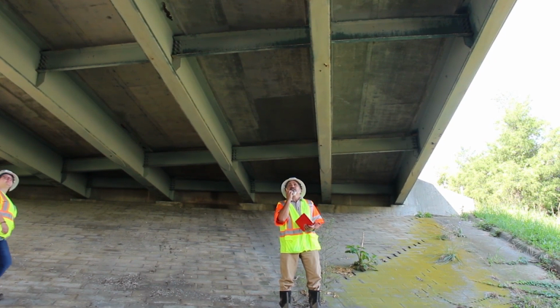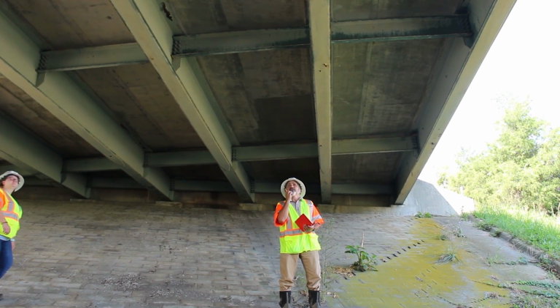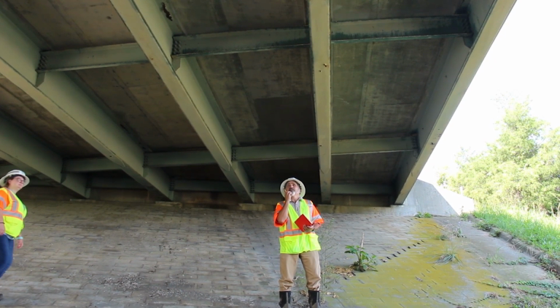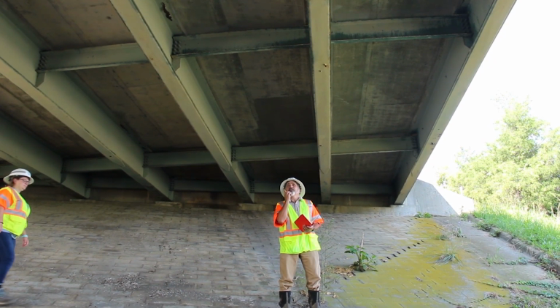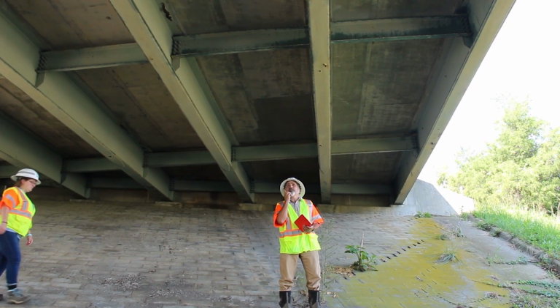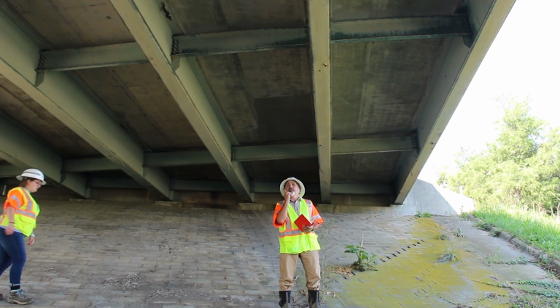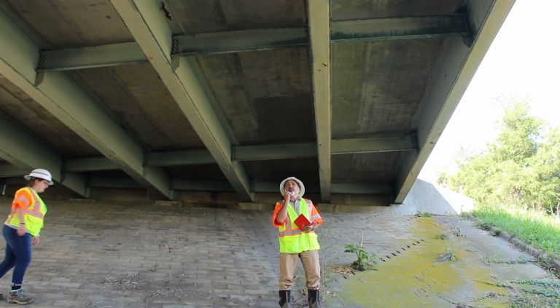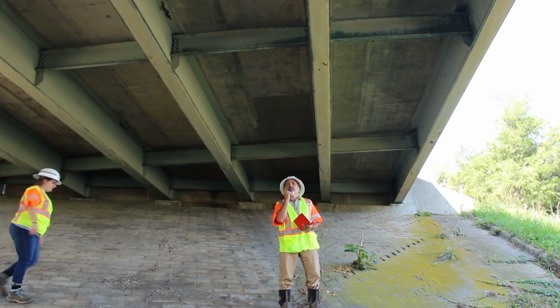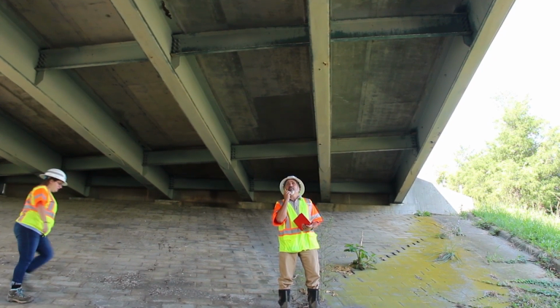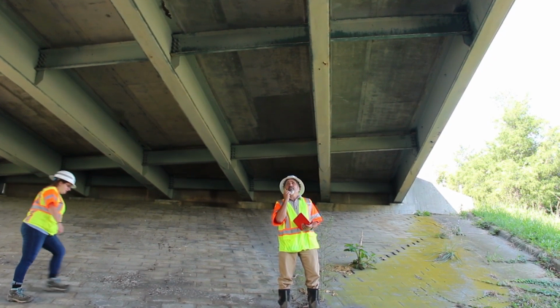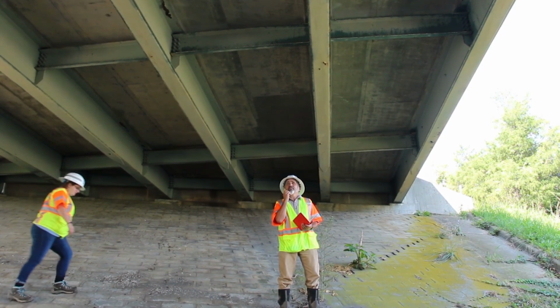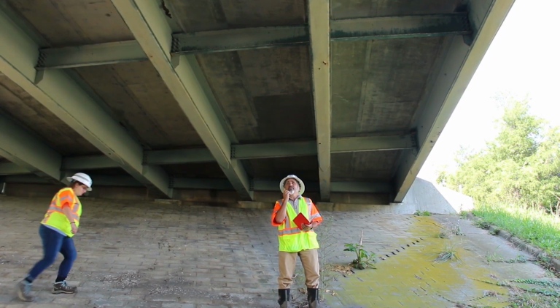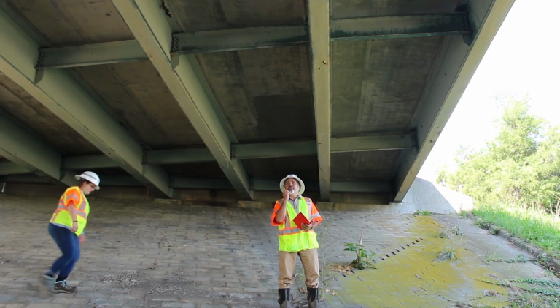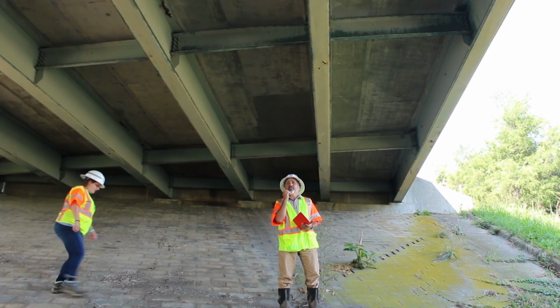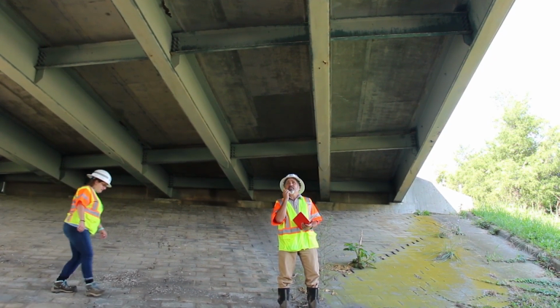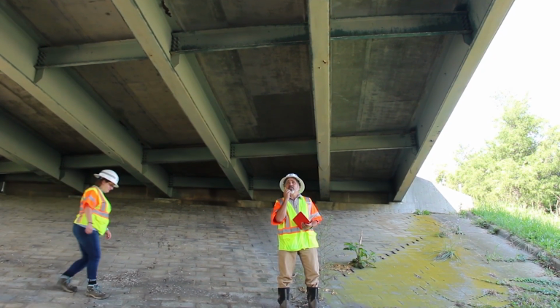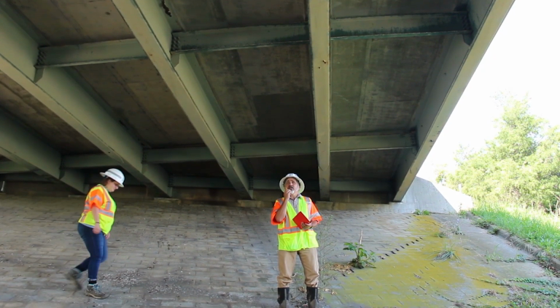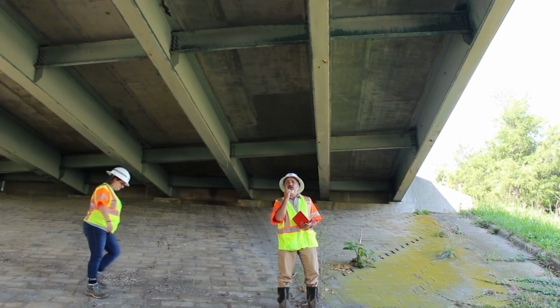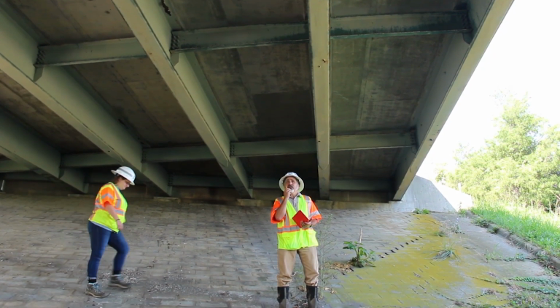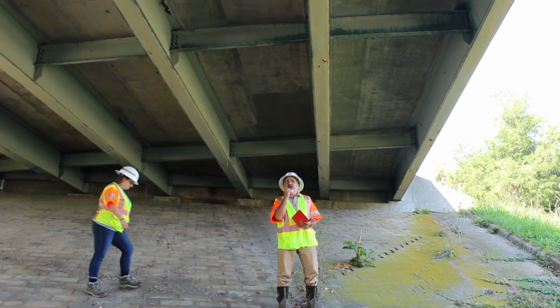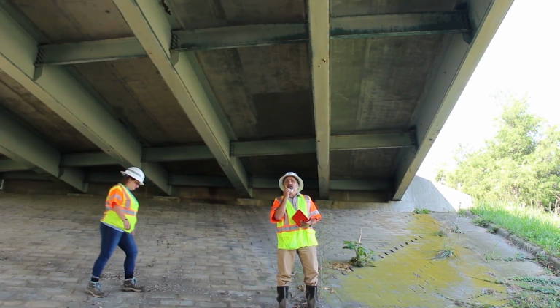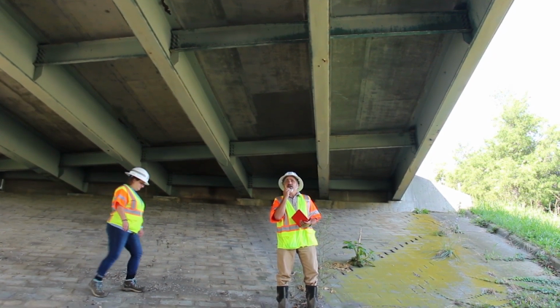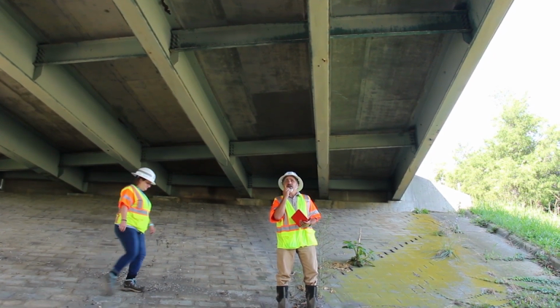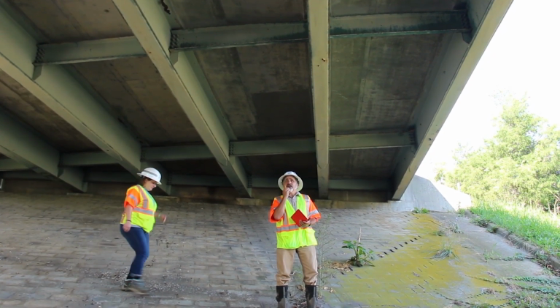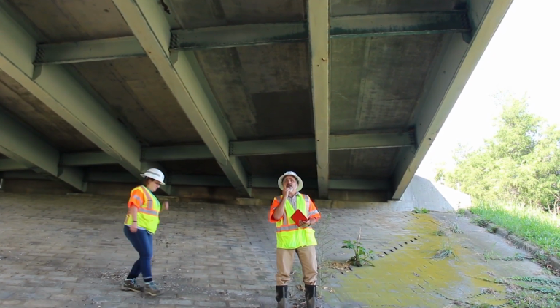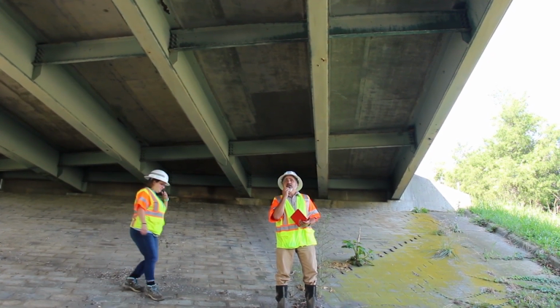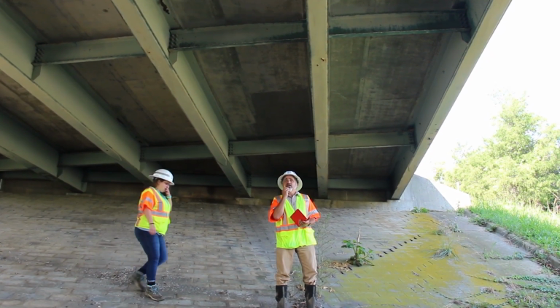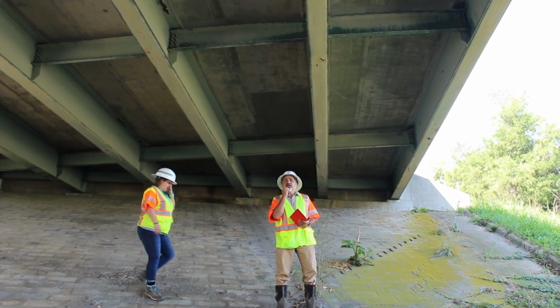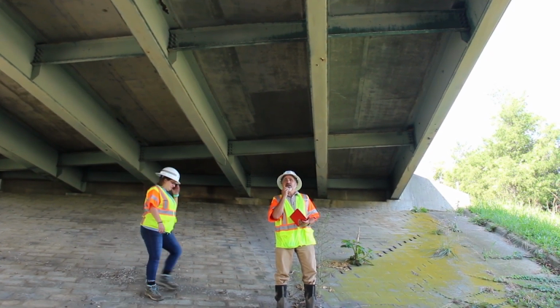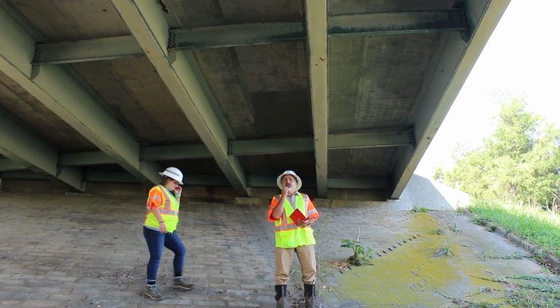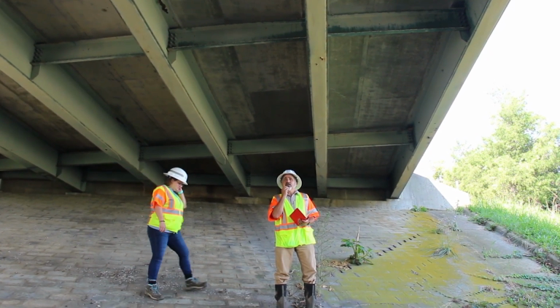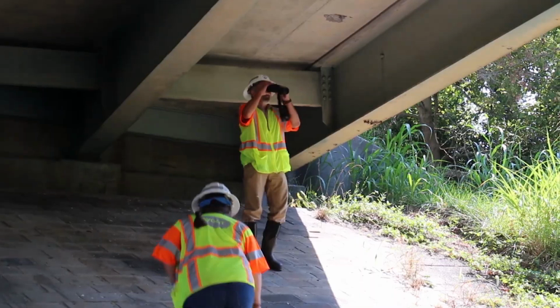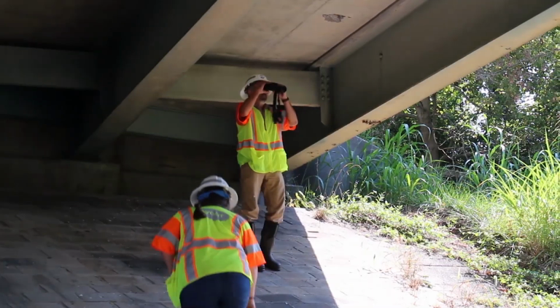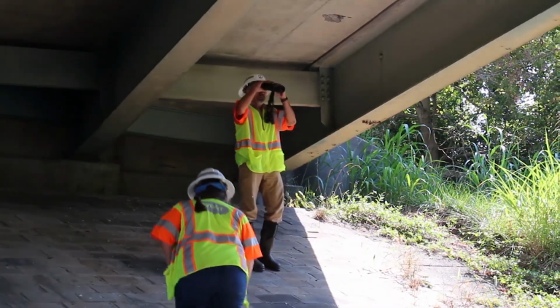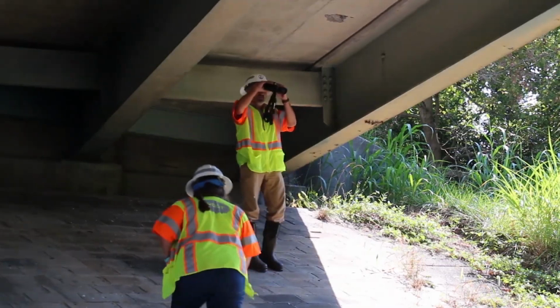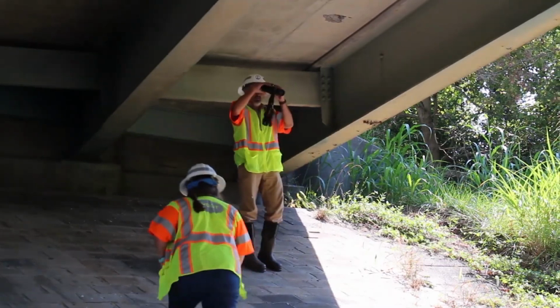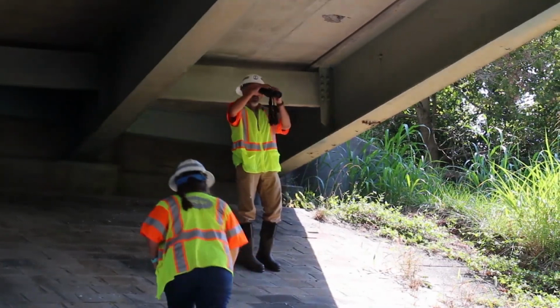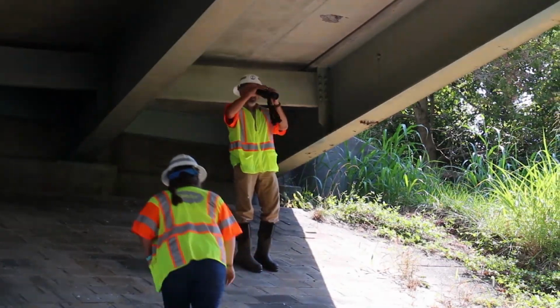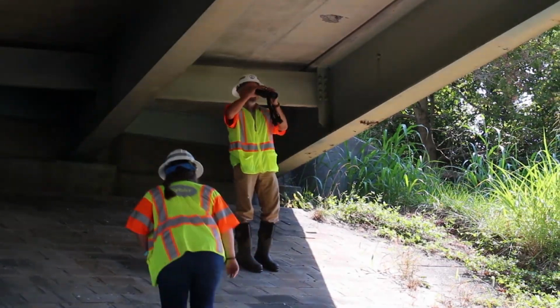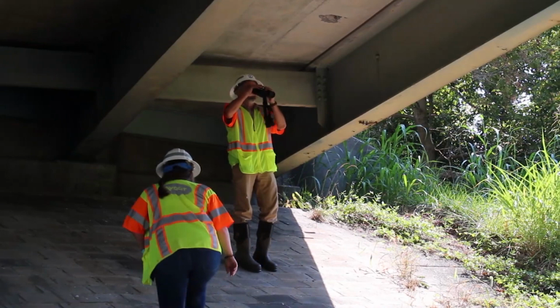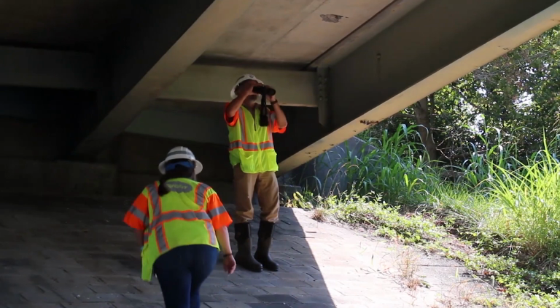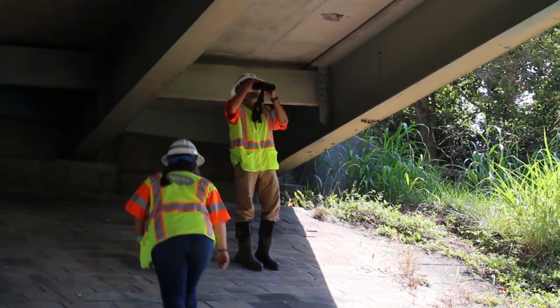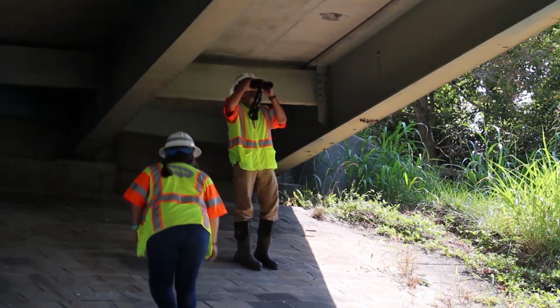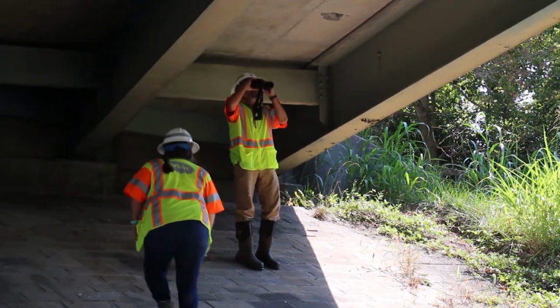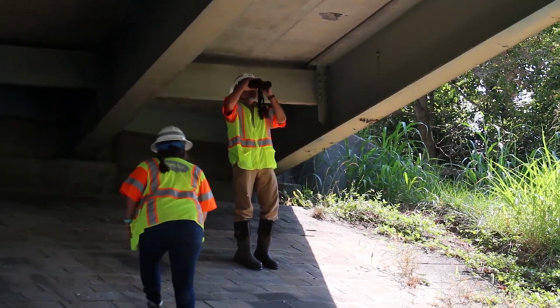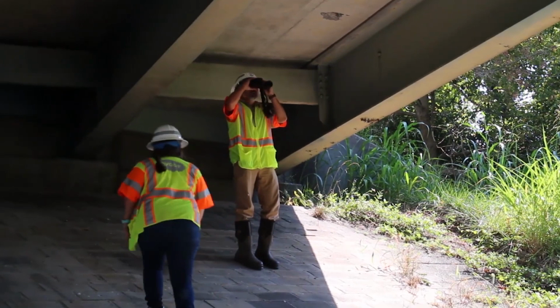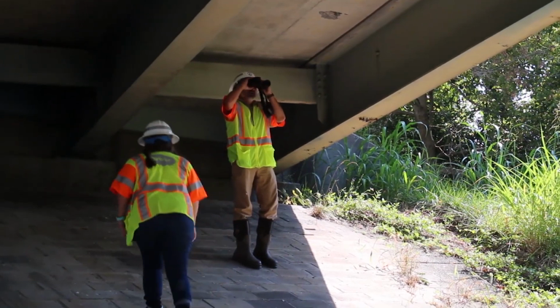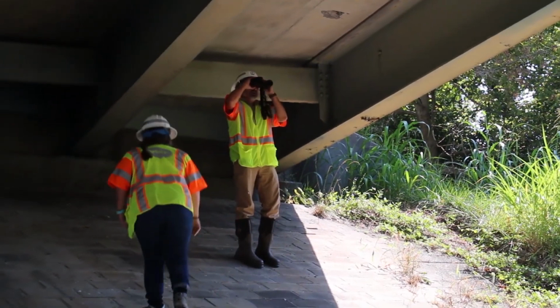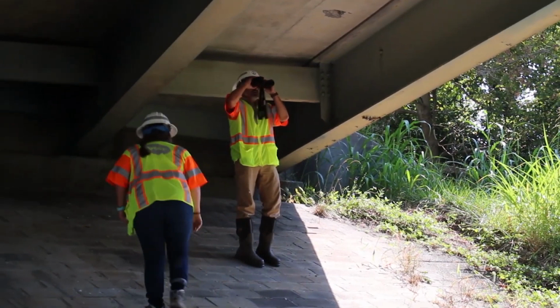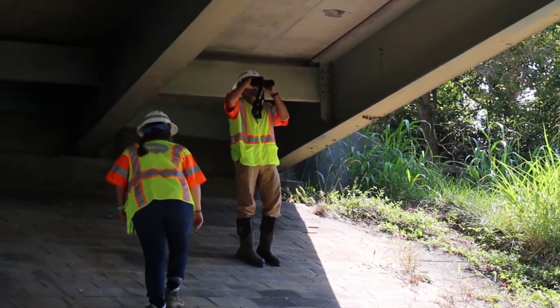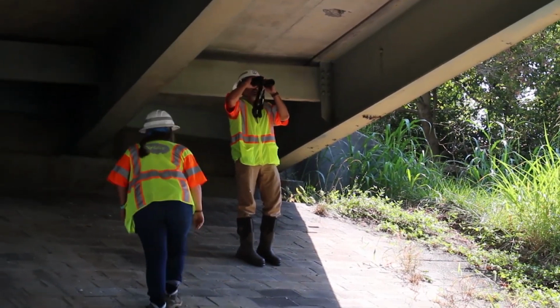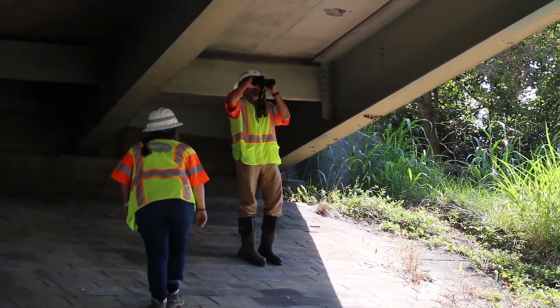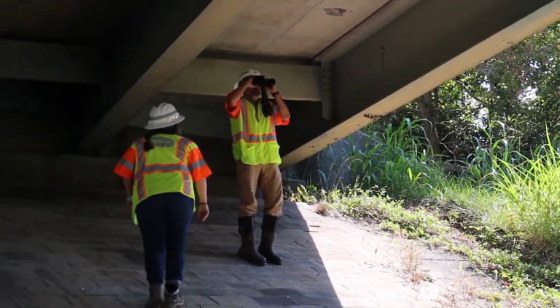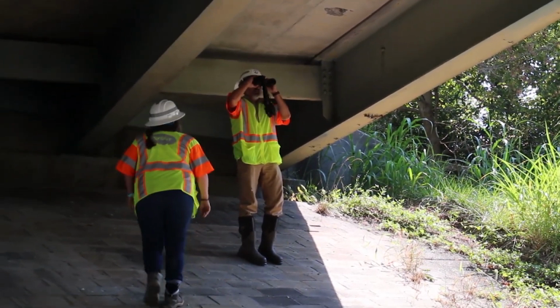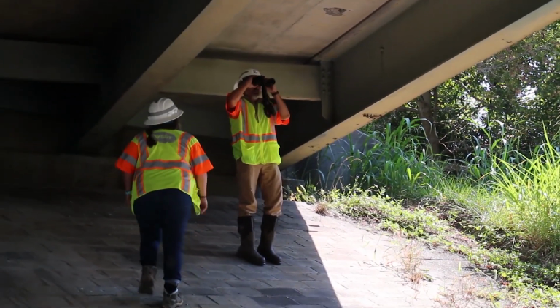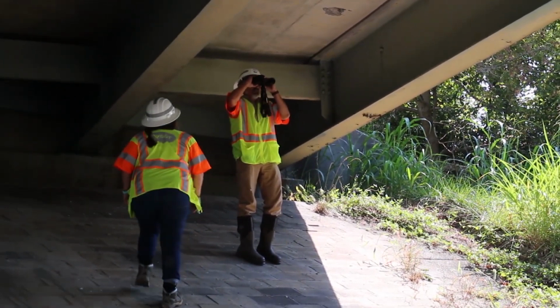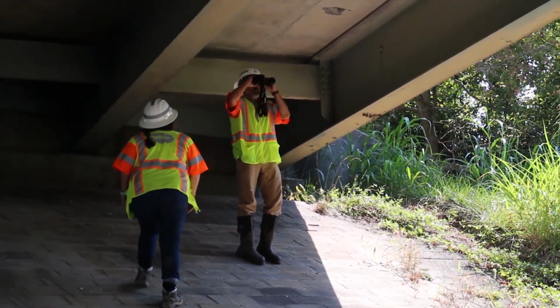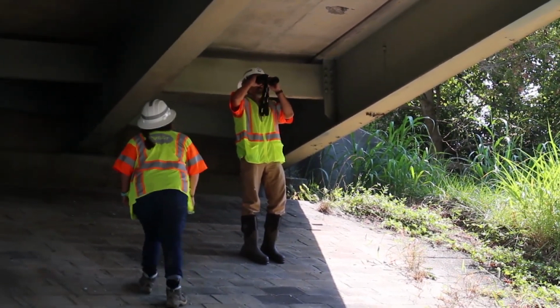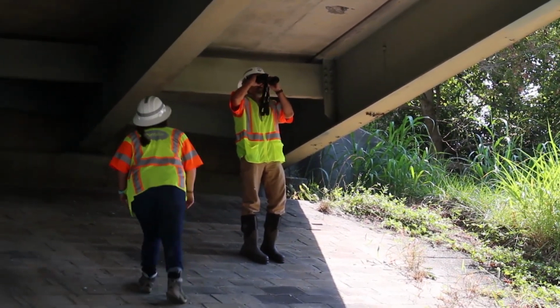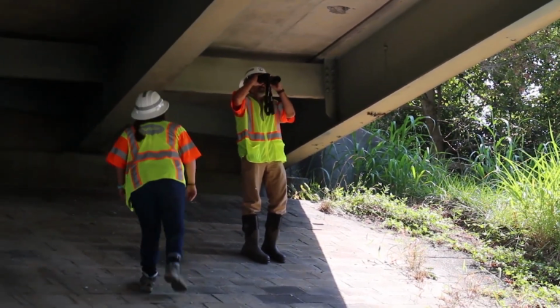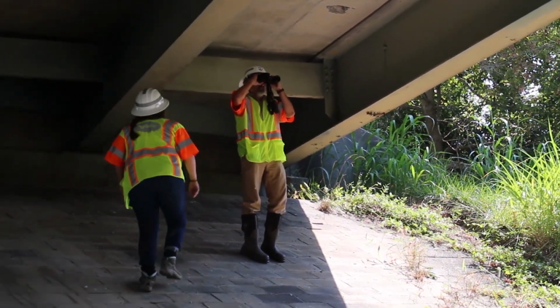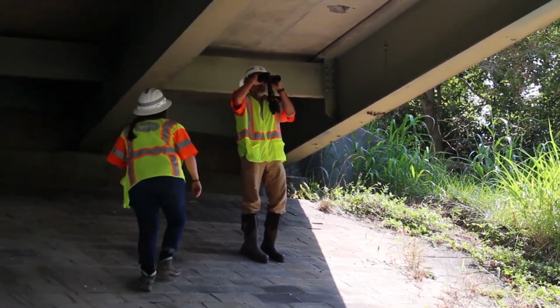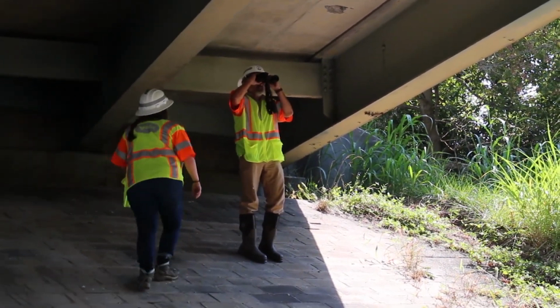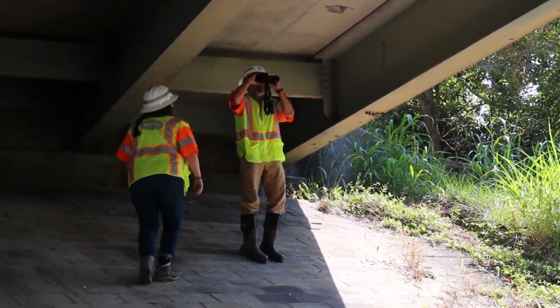Bat maternity season is April to August, so protecting baby and juvenile bats during this time is crucial to their survival.